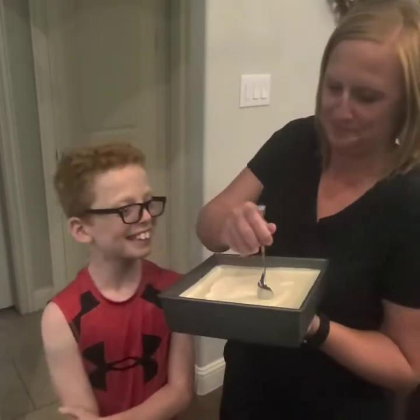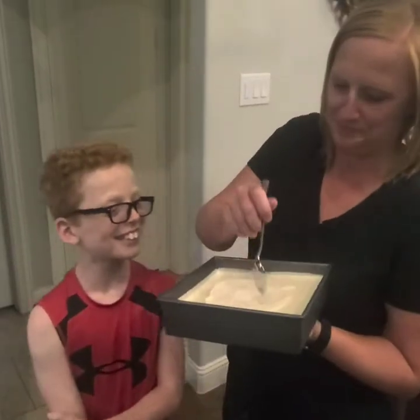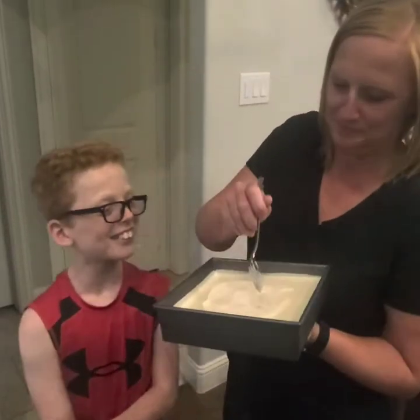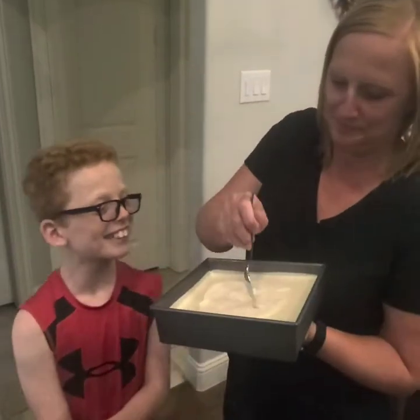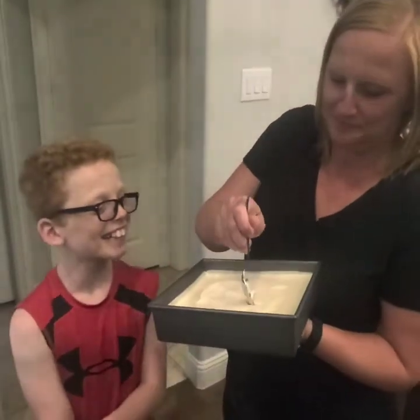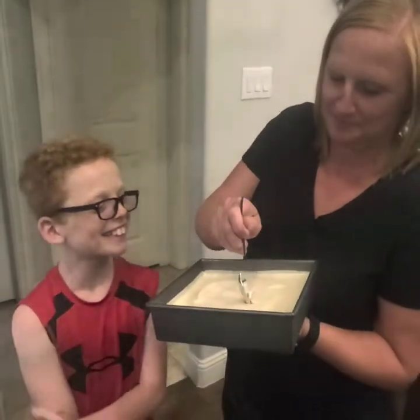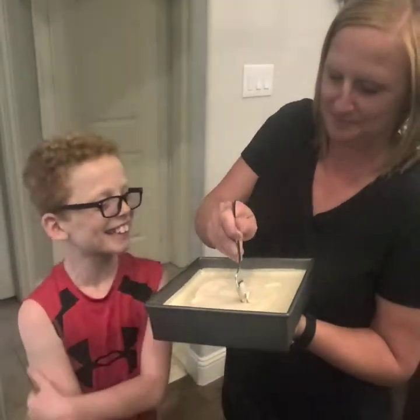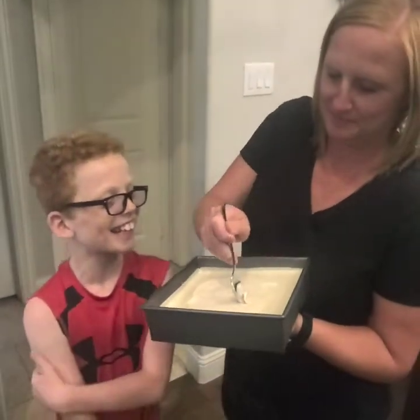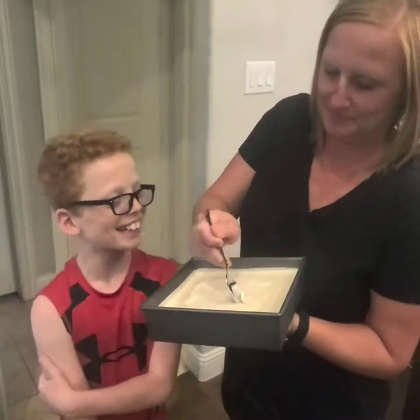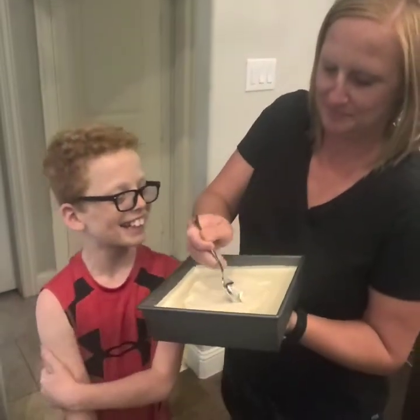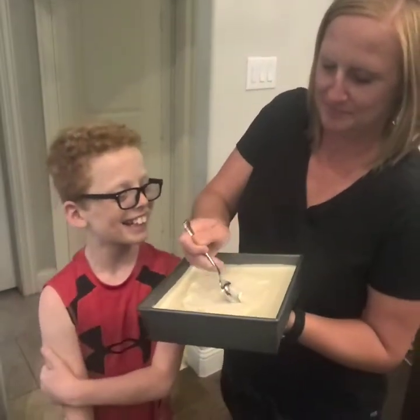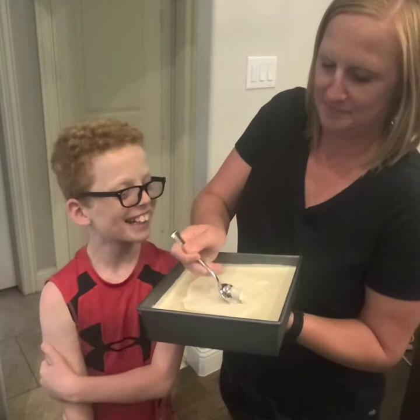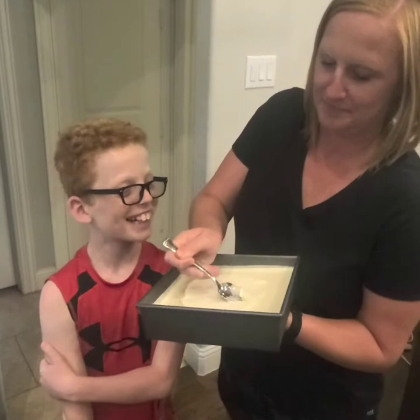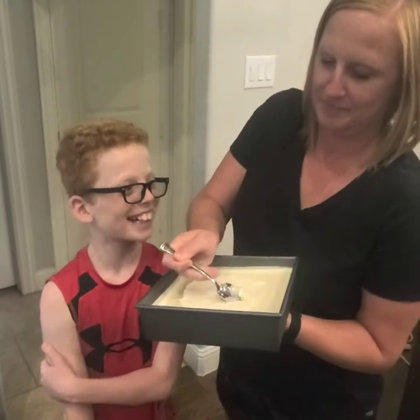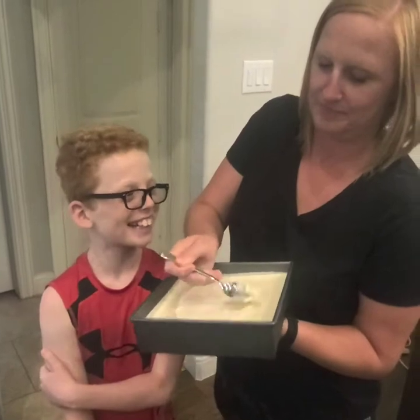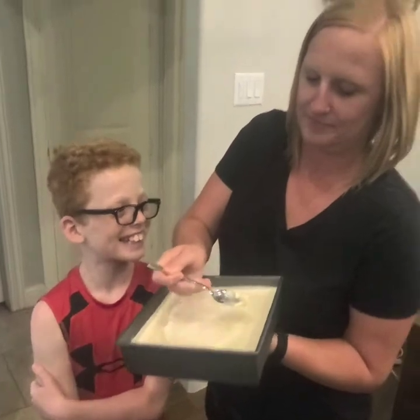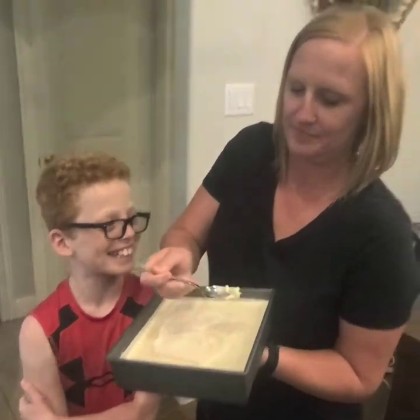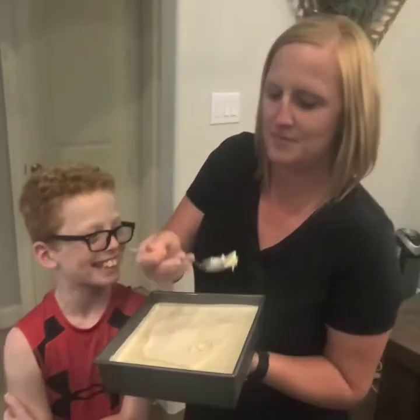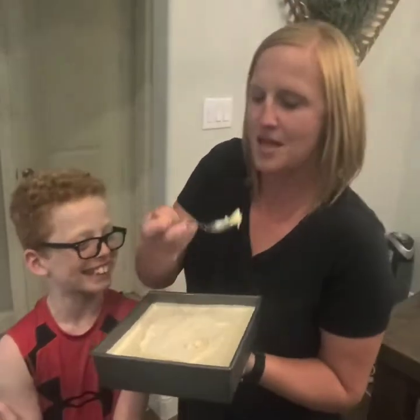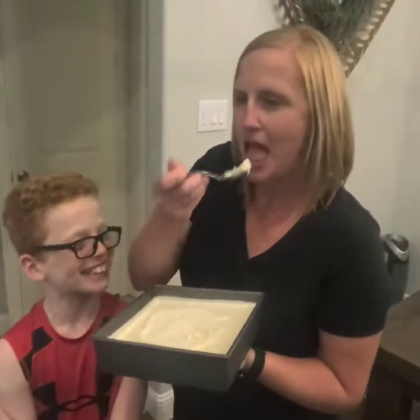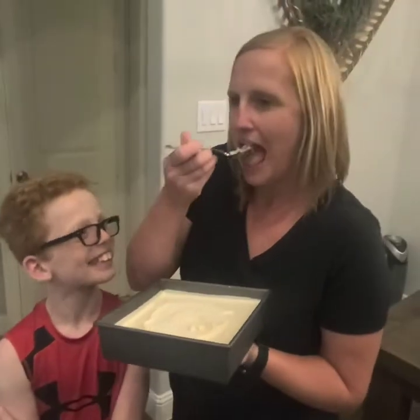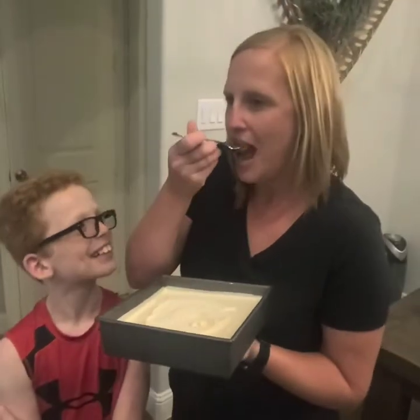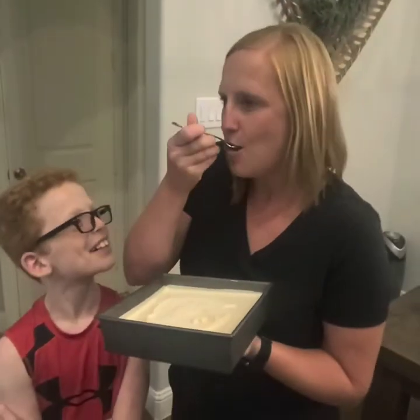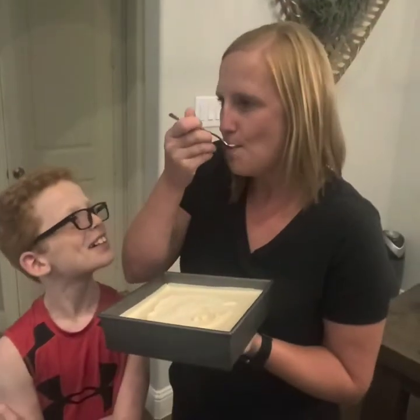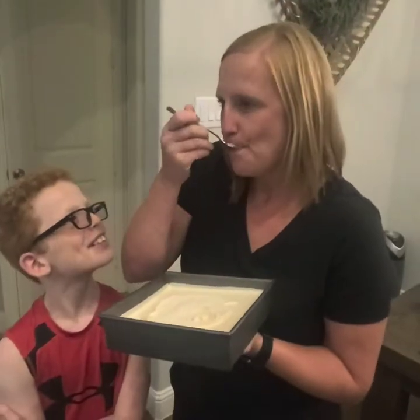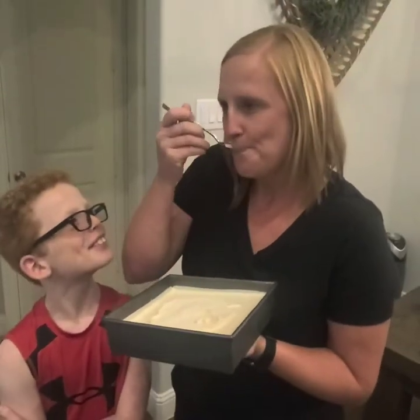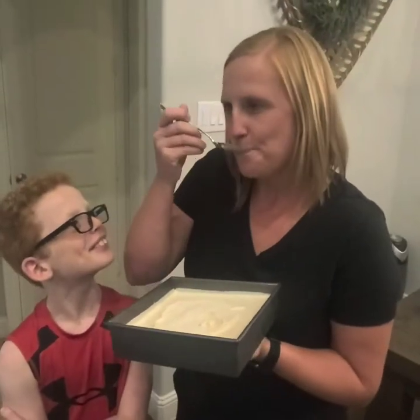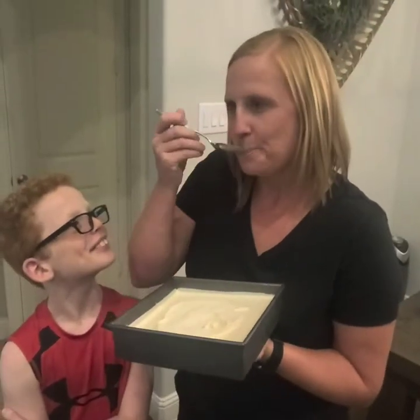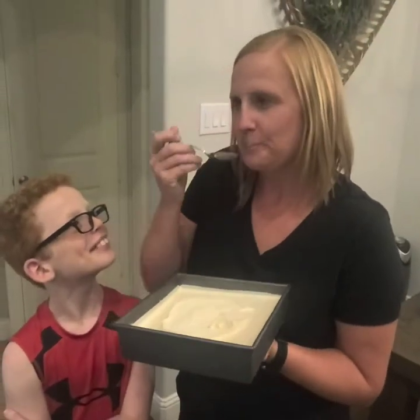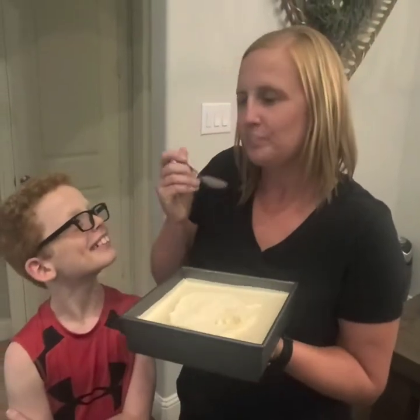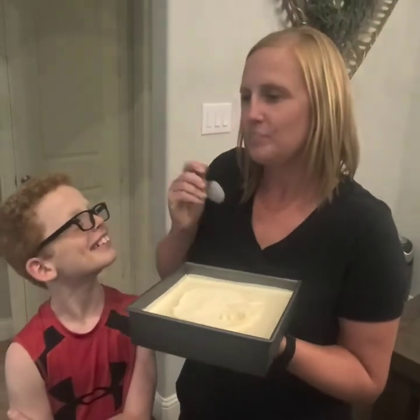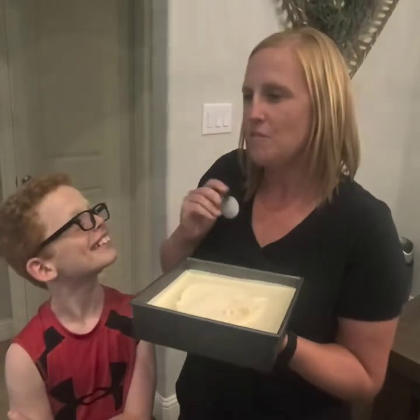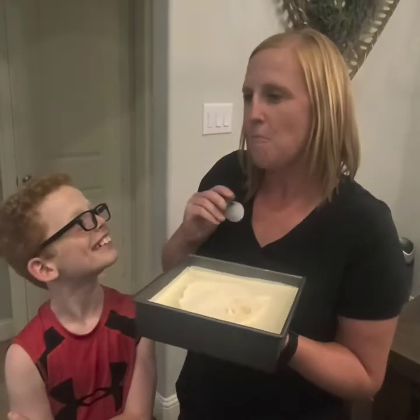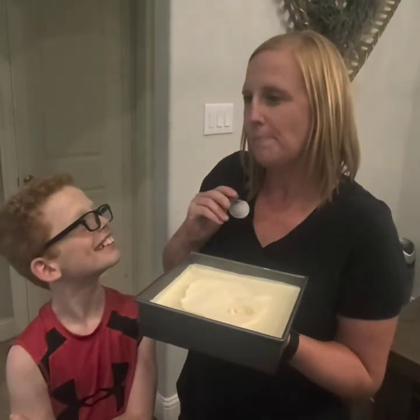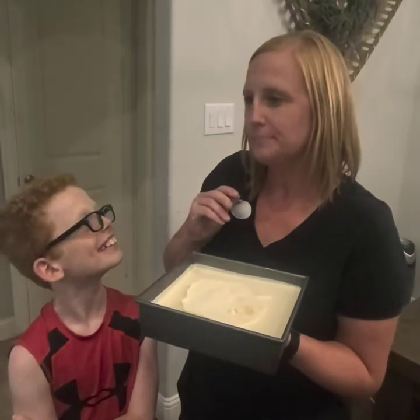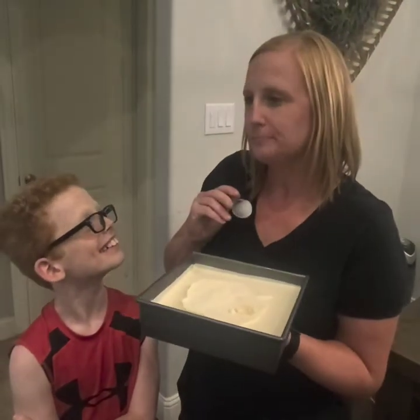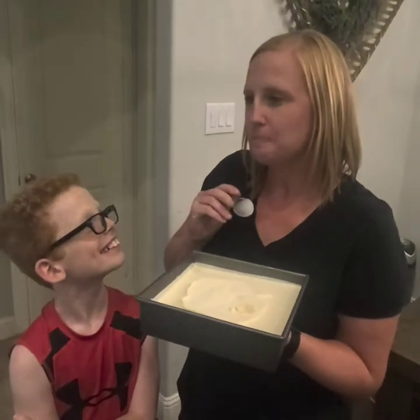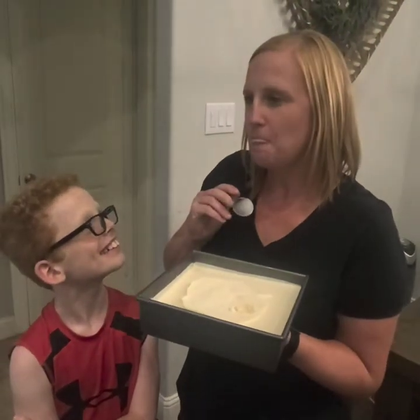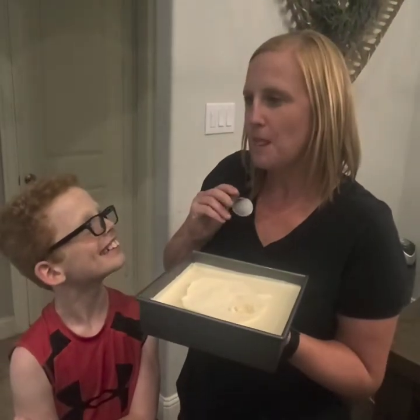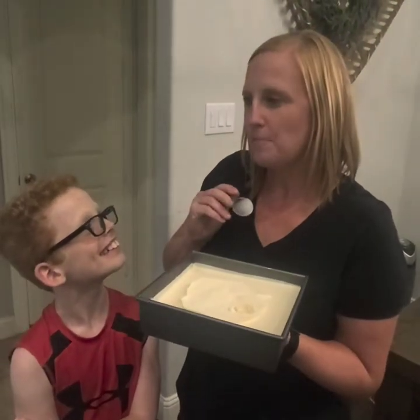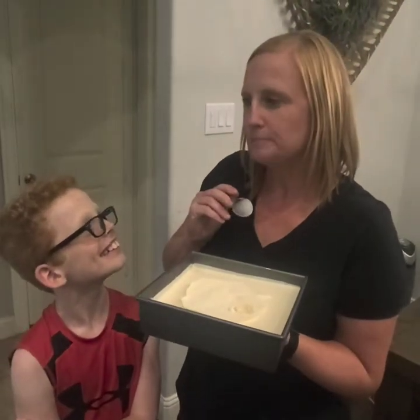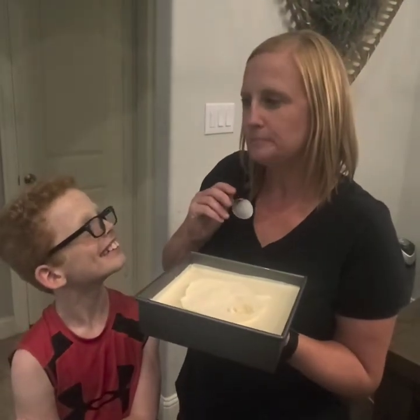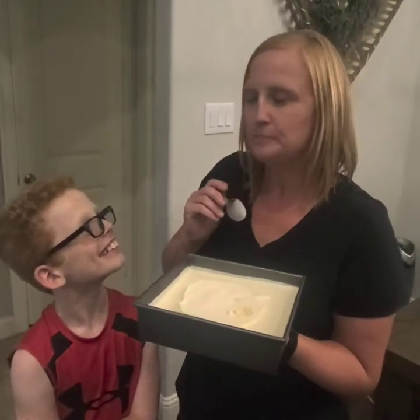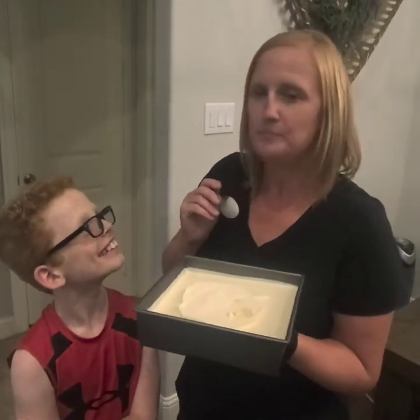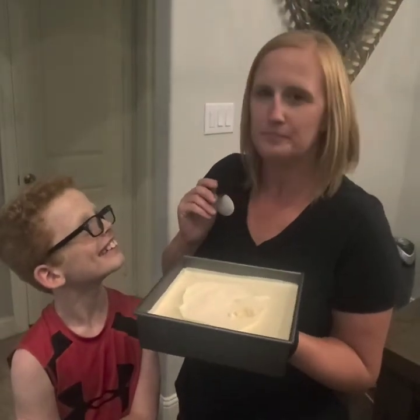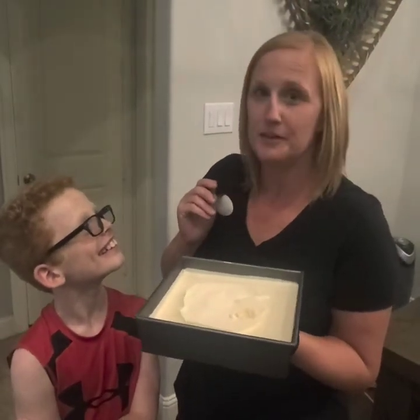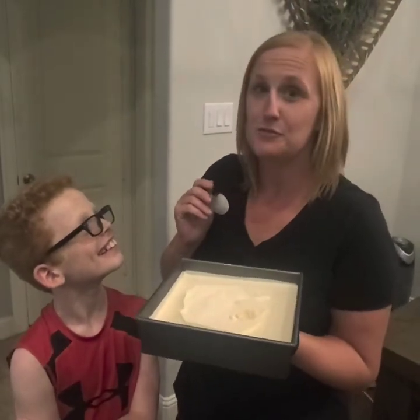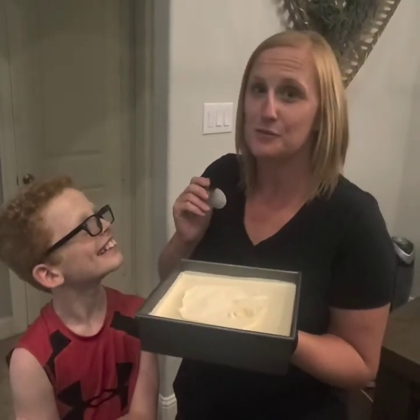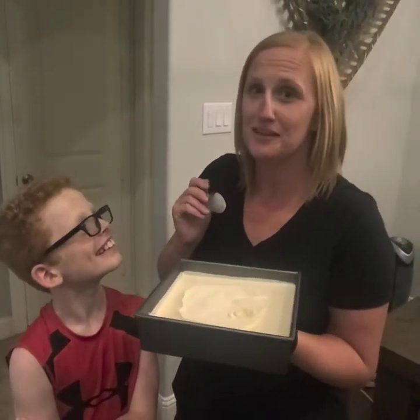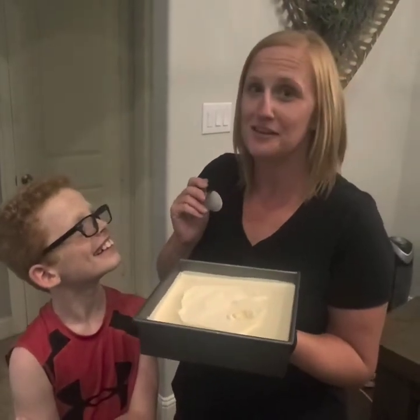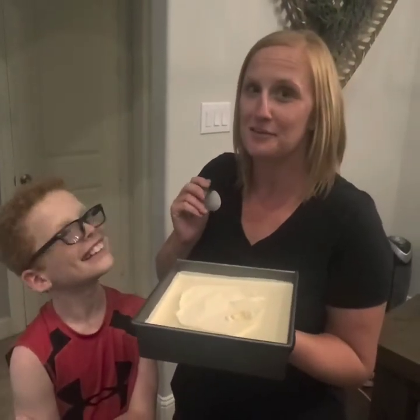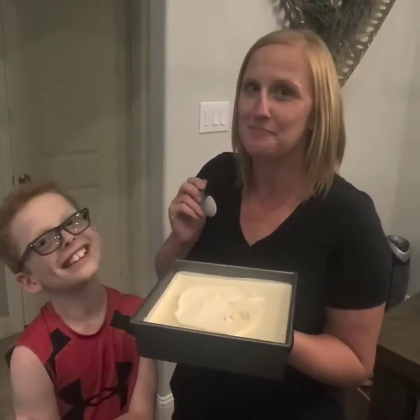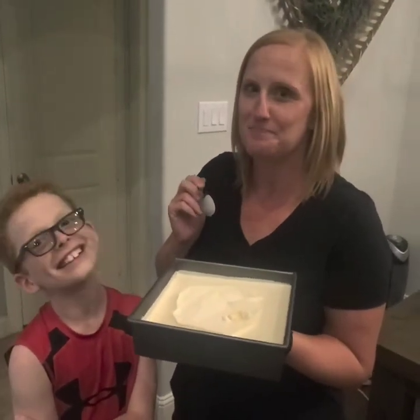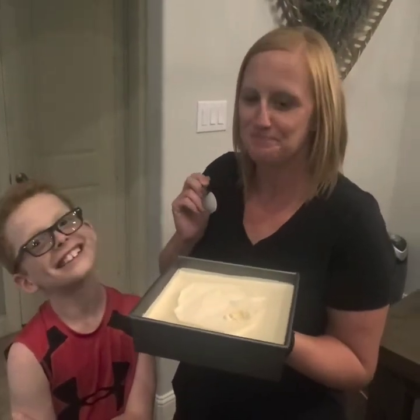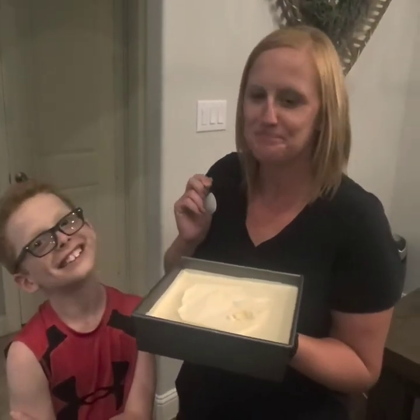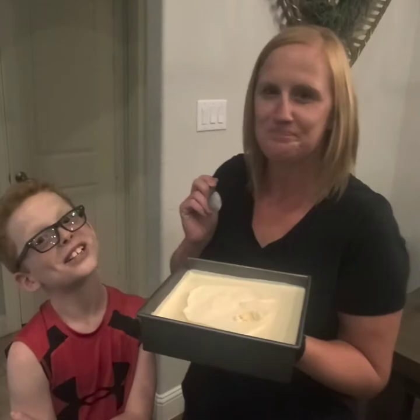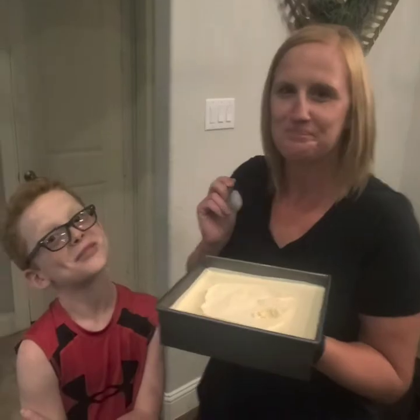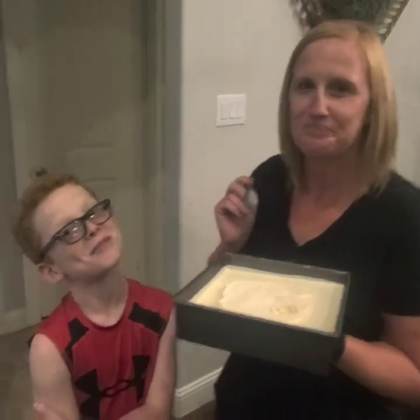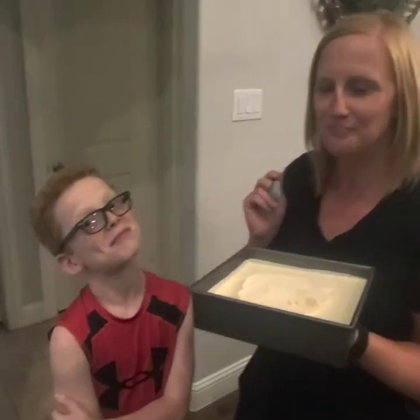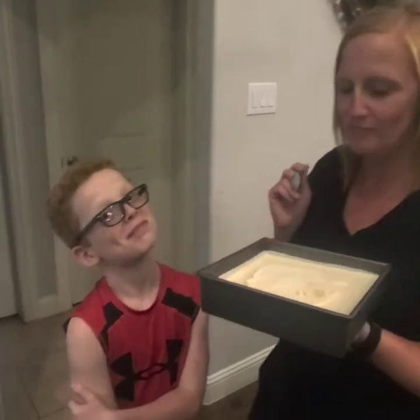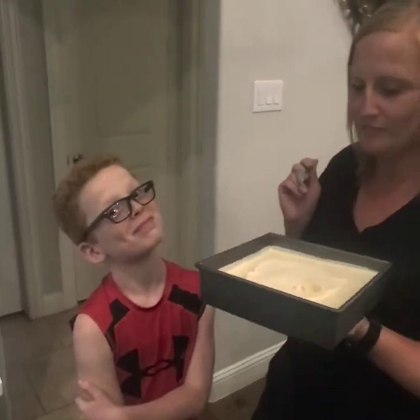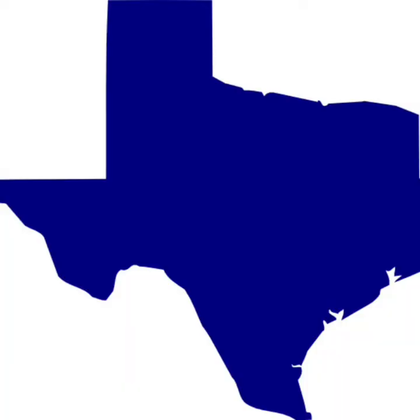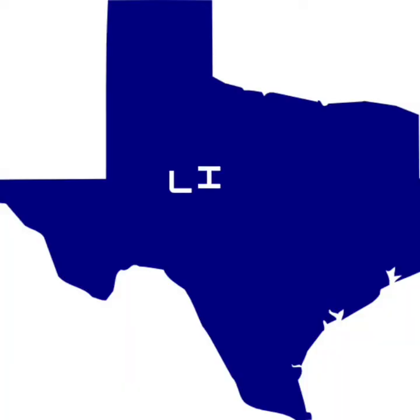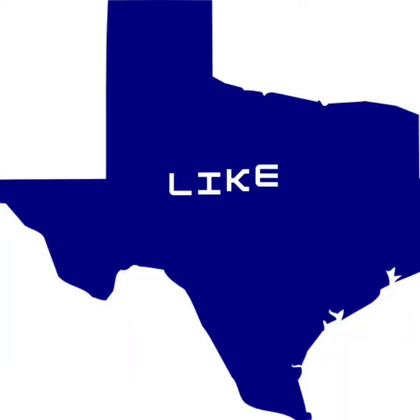Let's see what it tastes like. Mmm, that's really good!